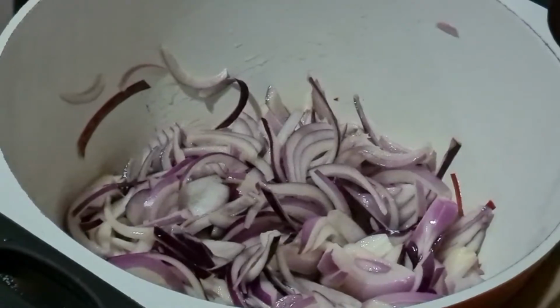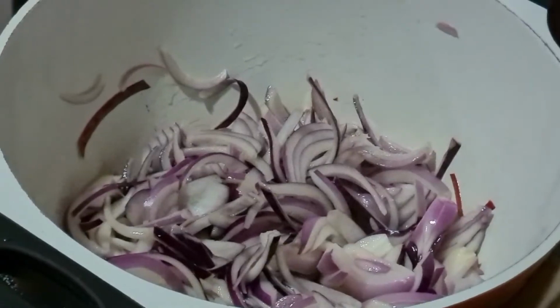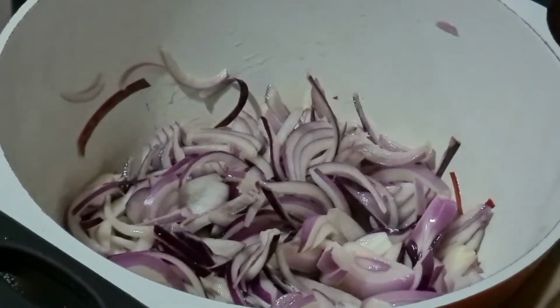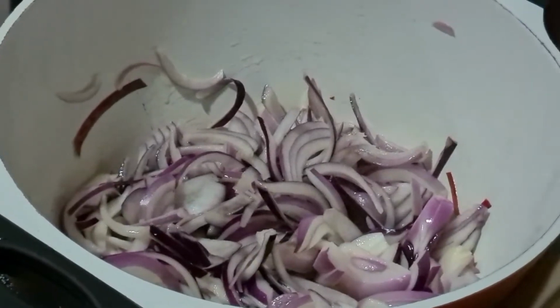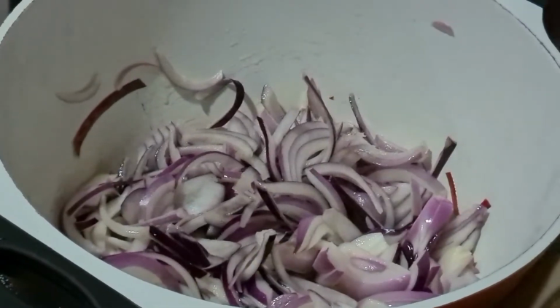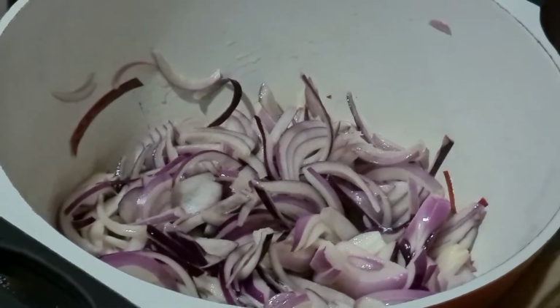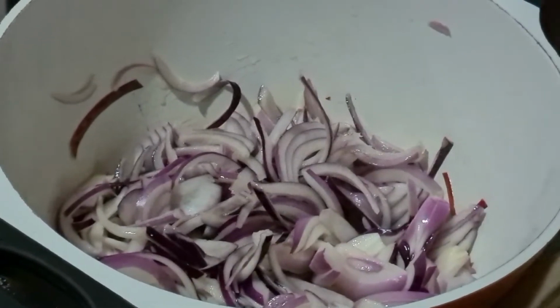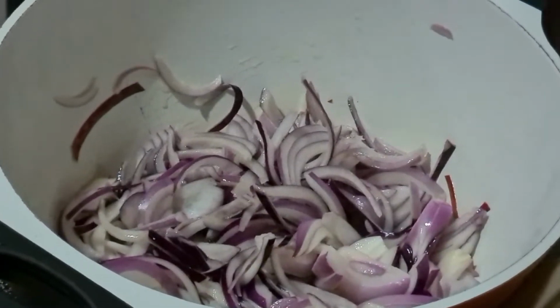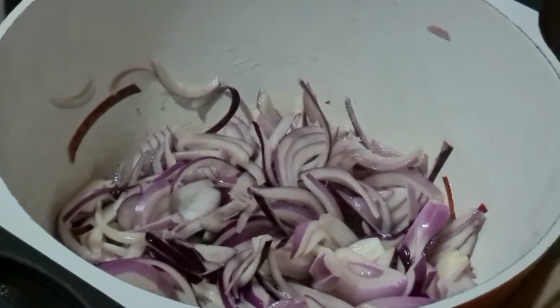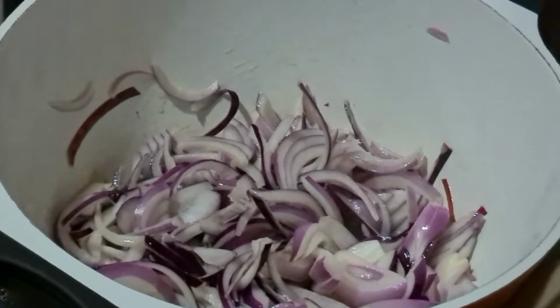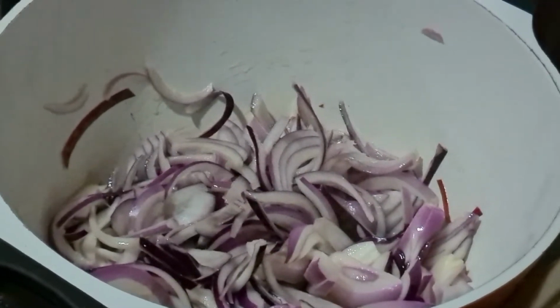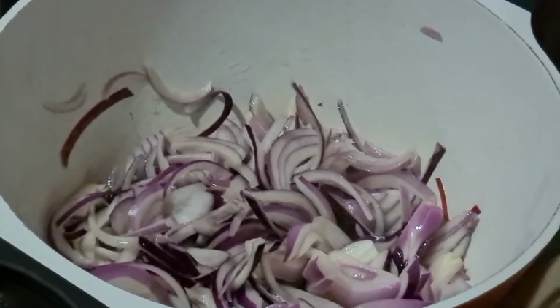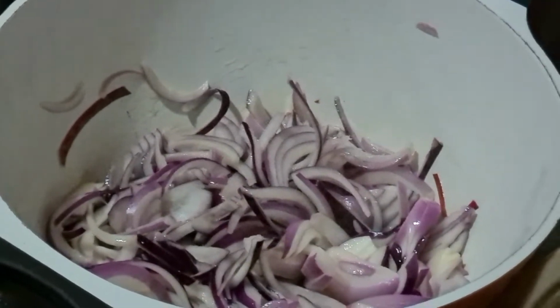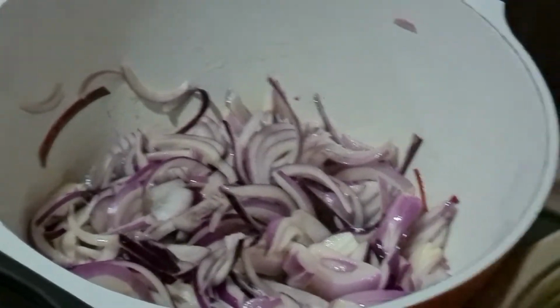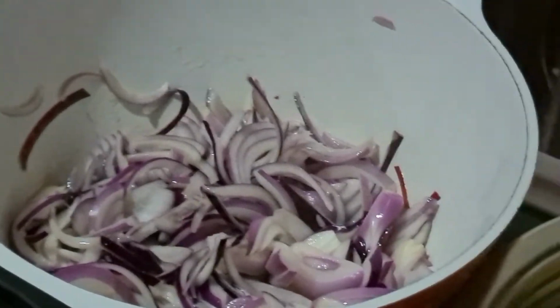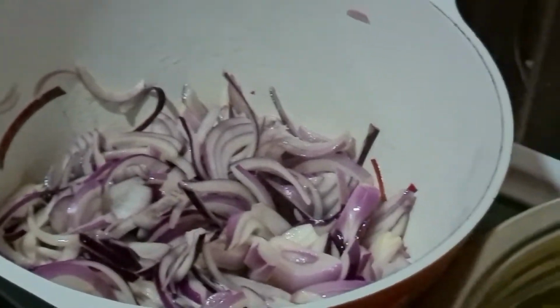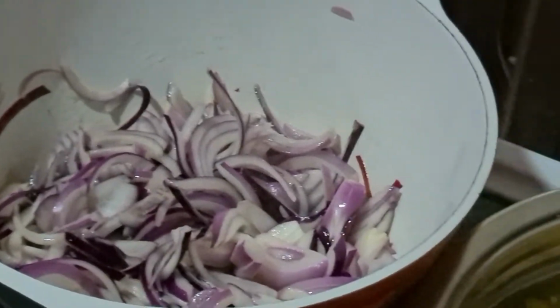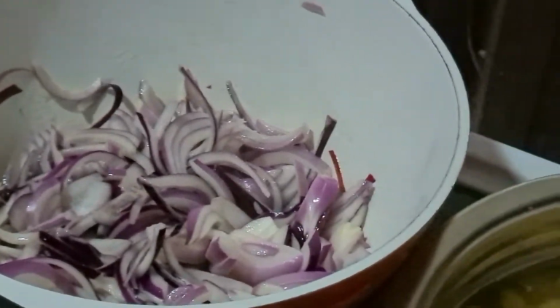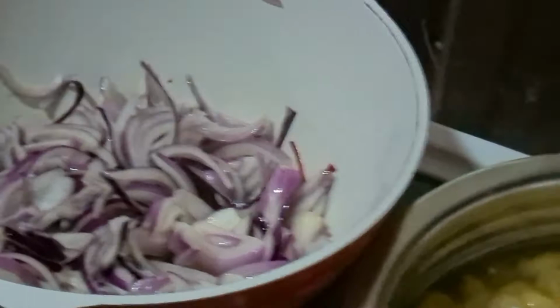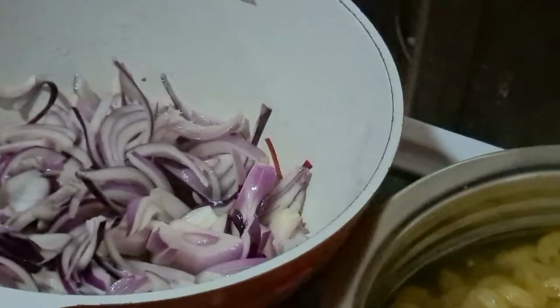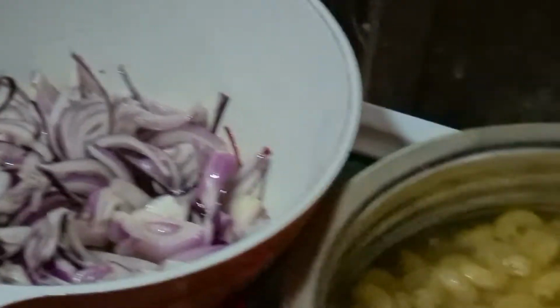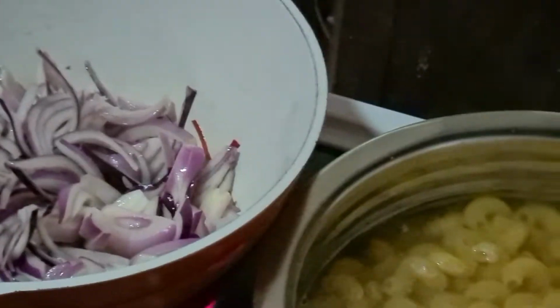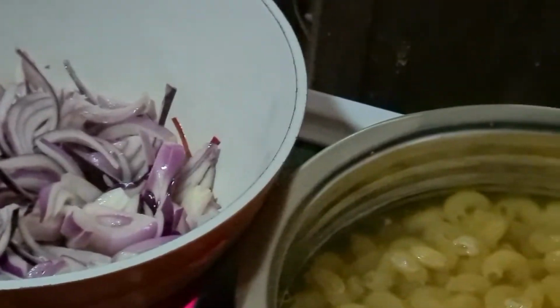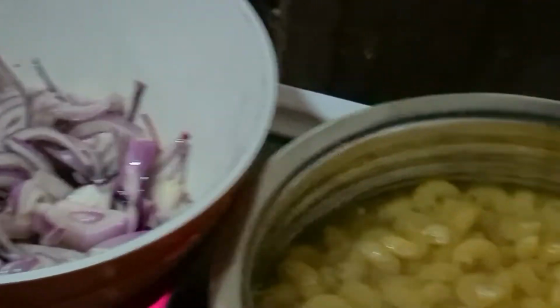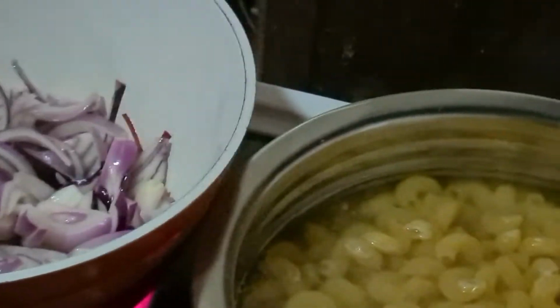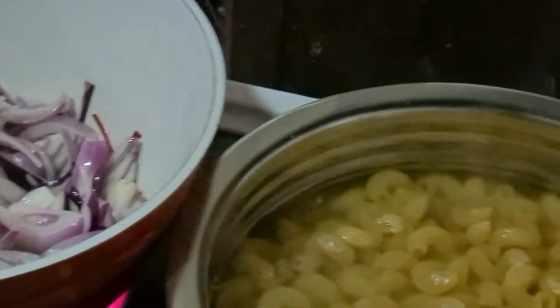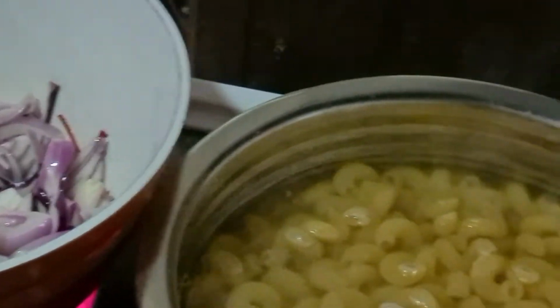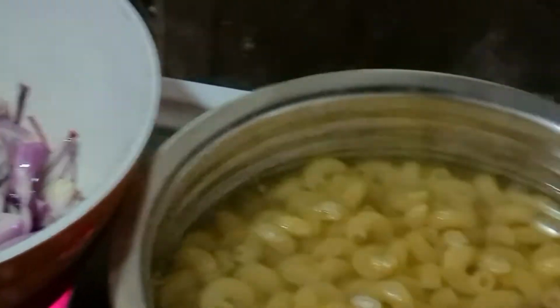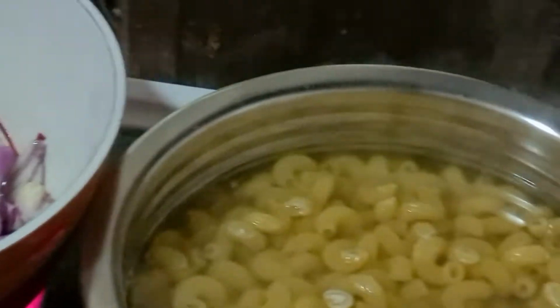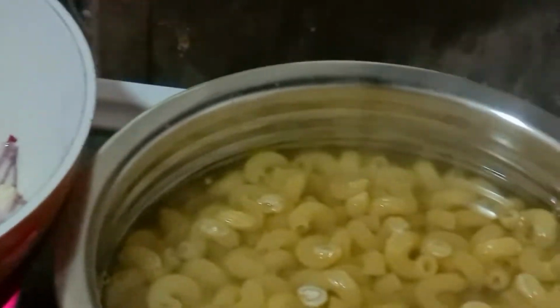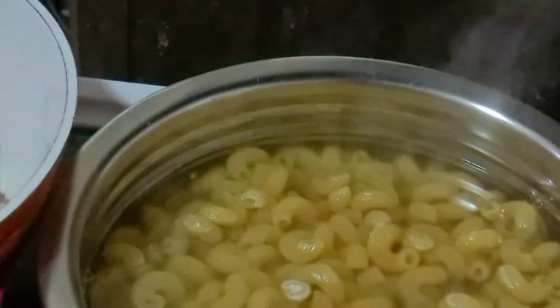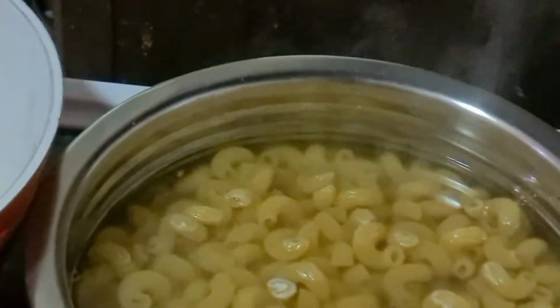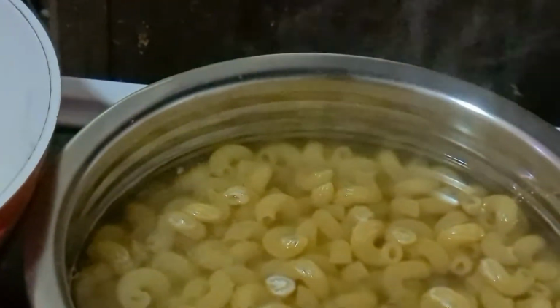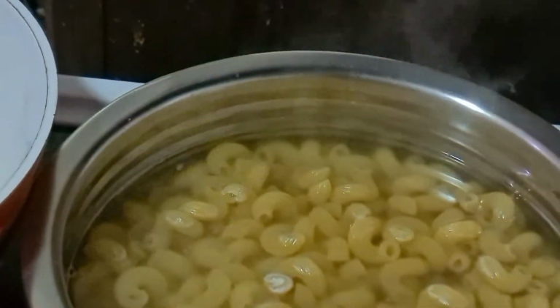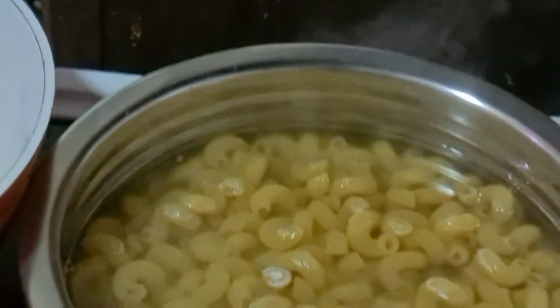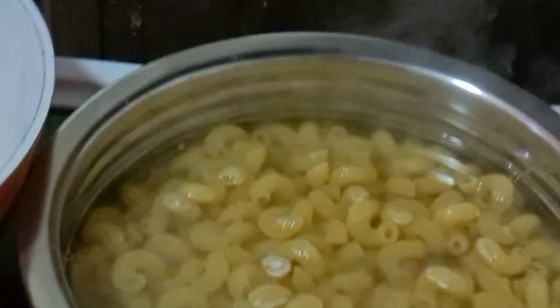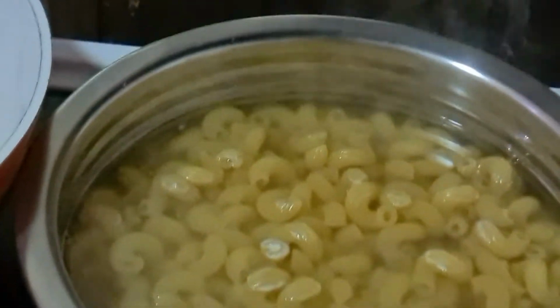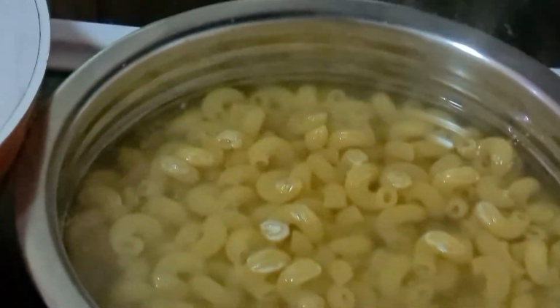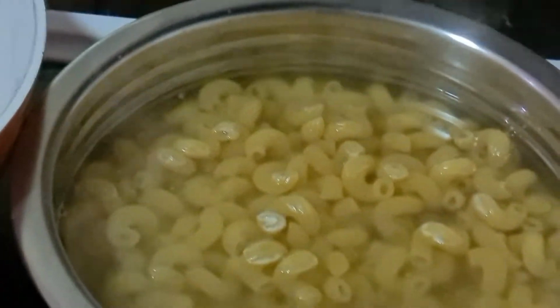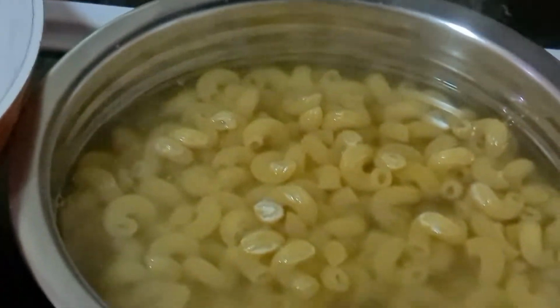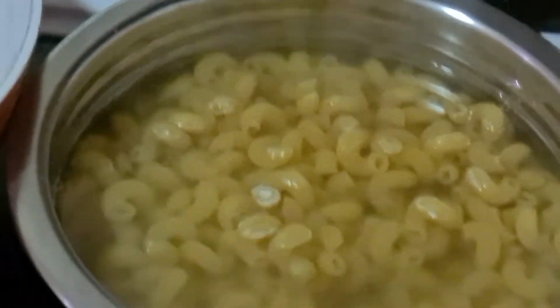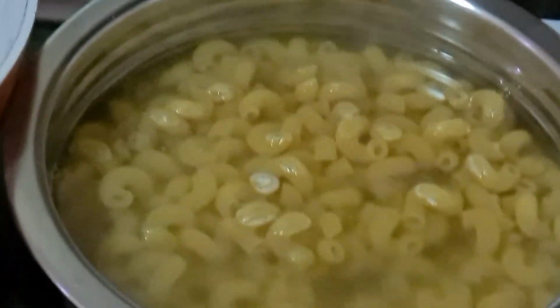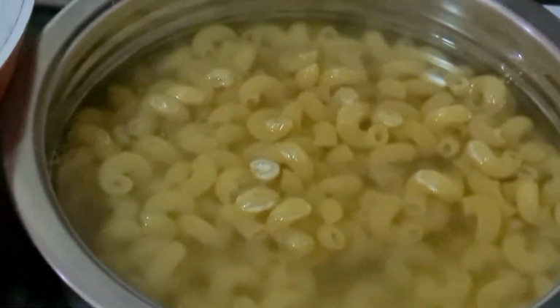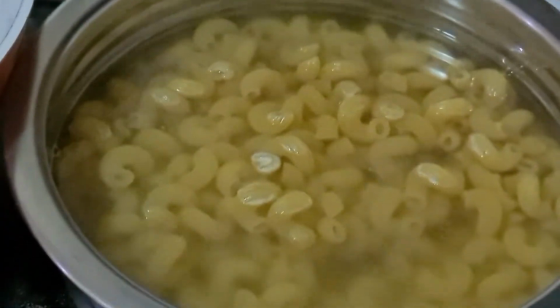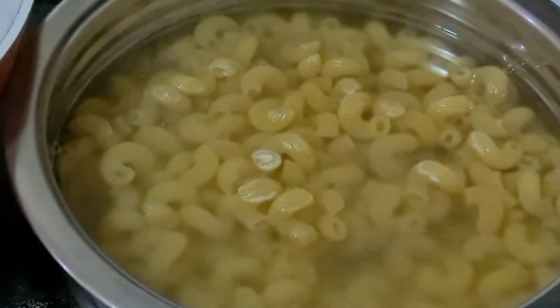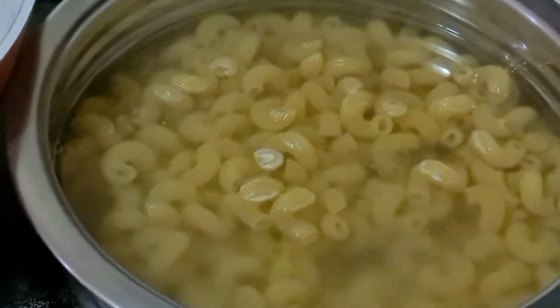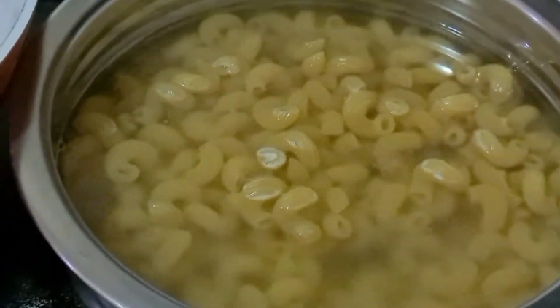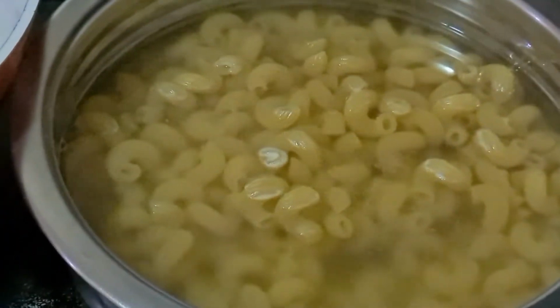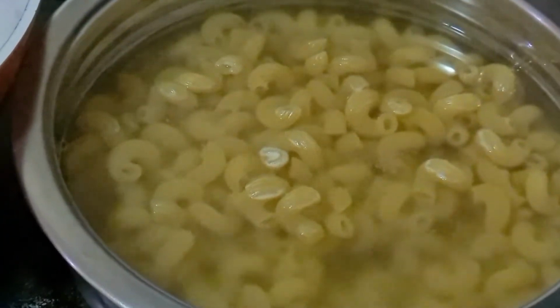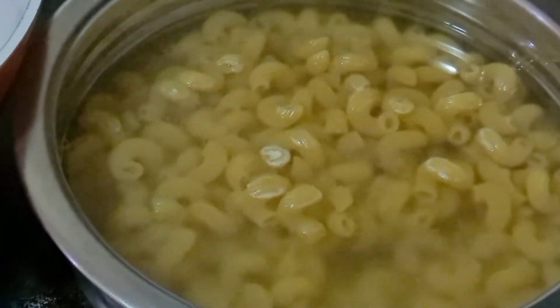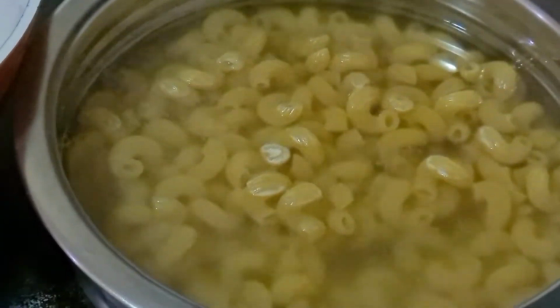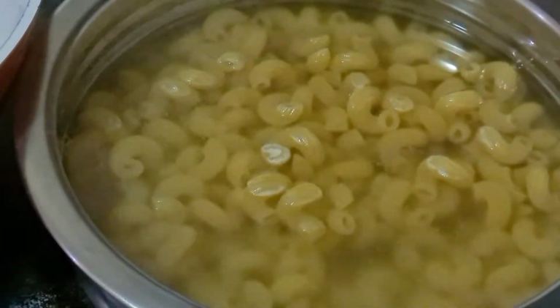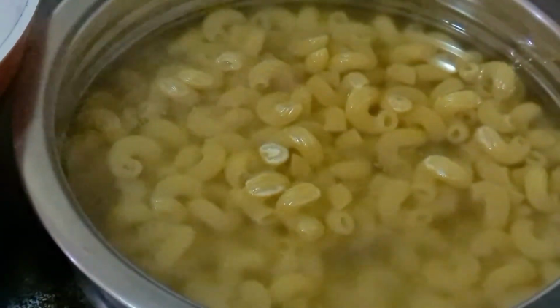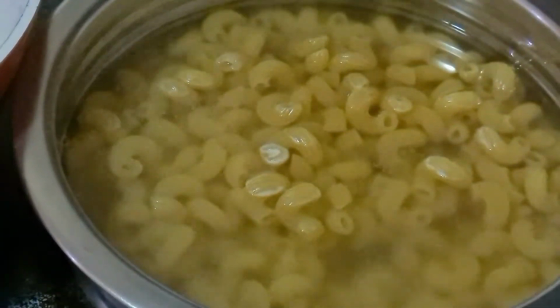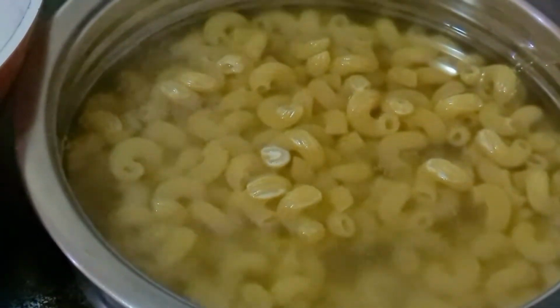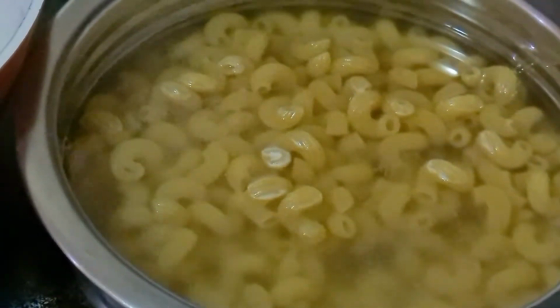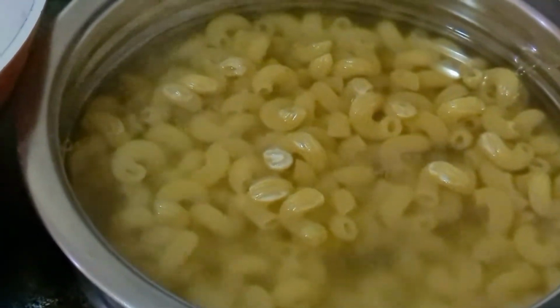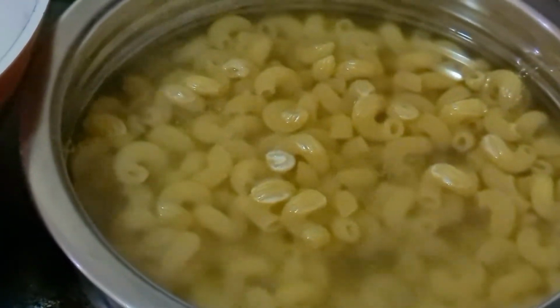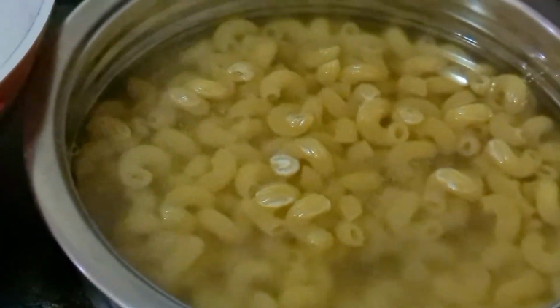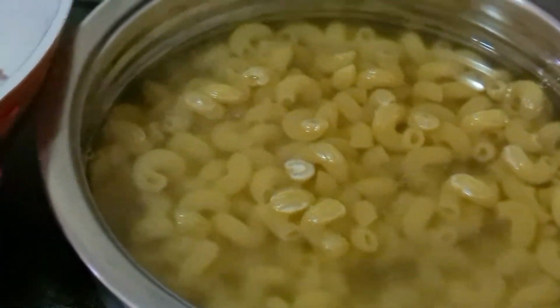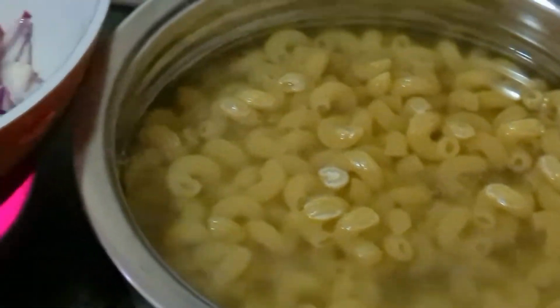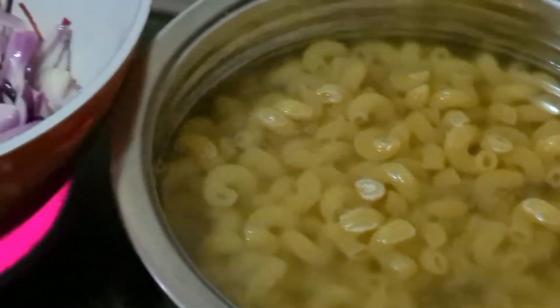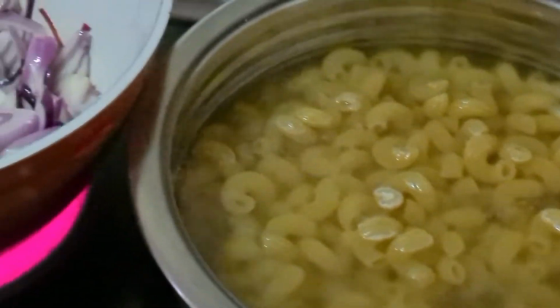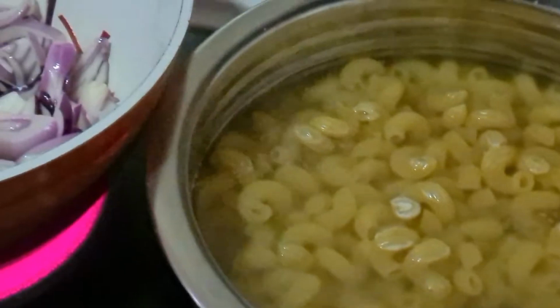Now while this is being done, I have 400 grams of macaroni which I am only going to half cook.